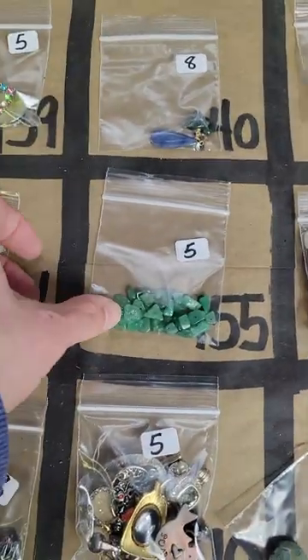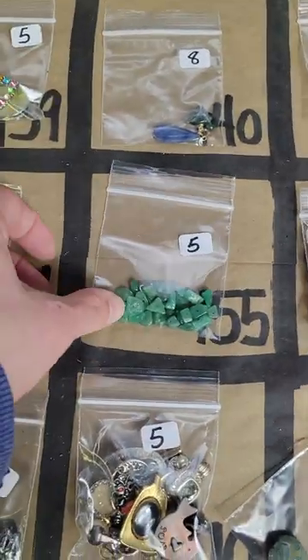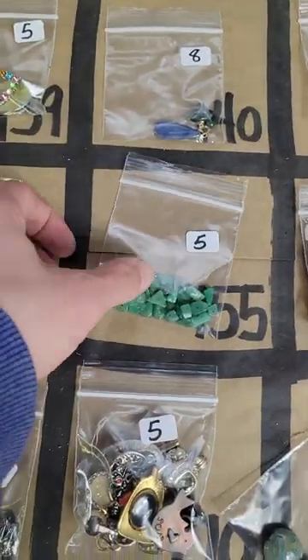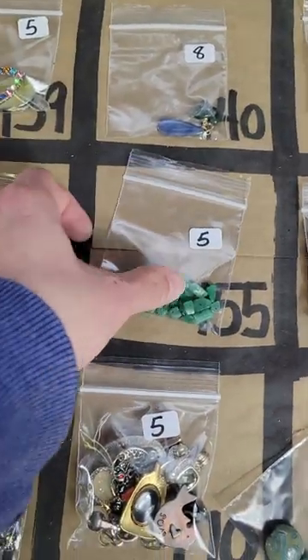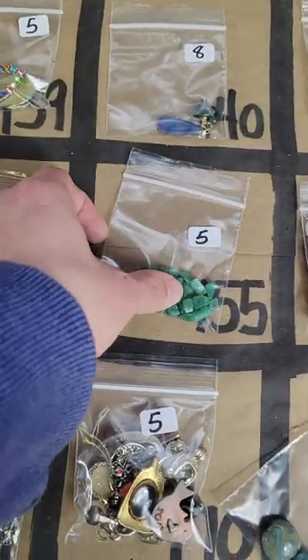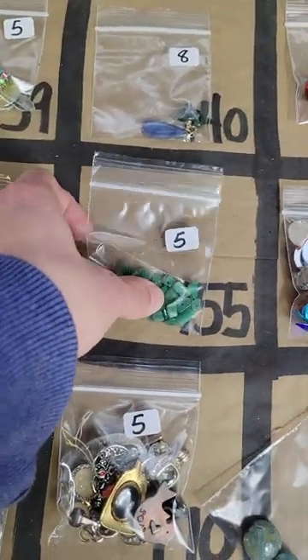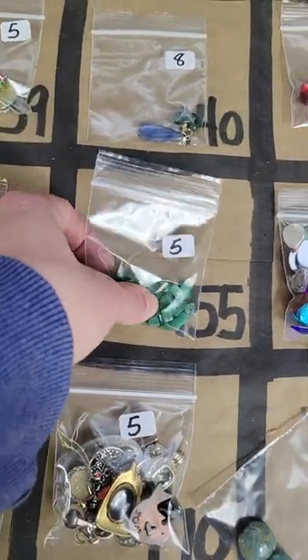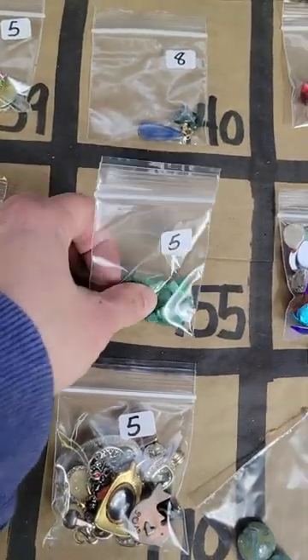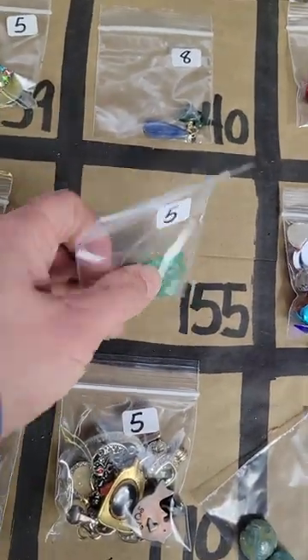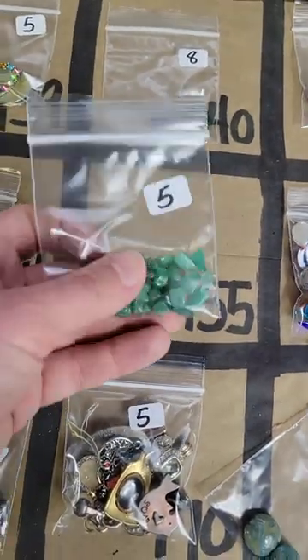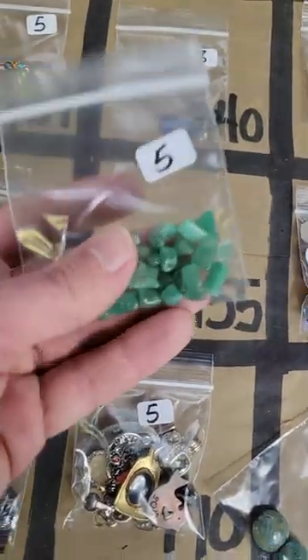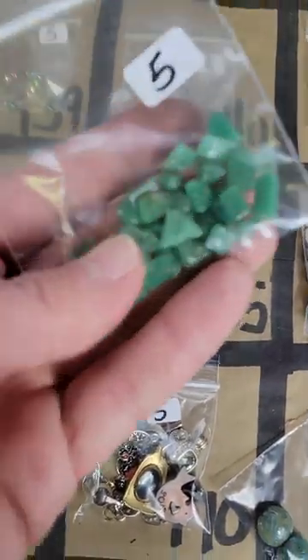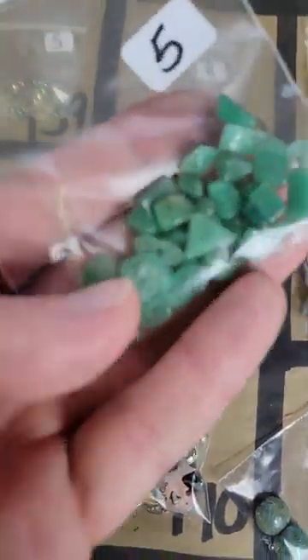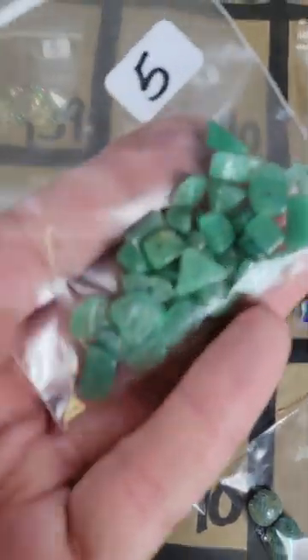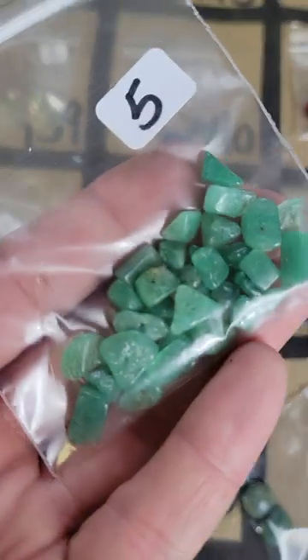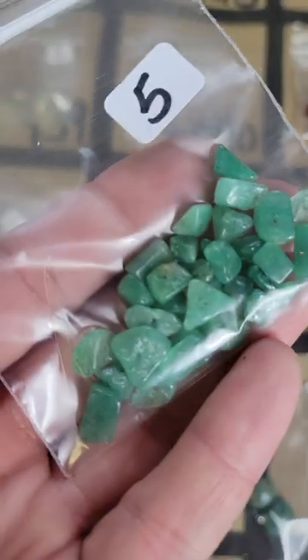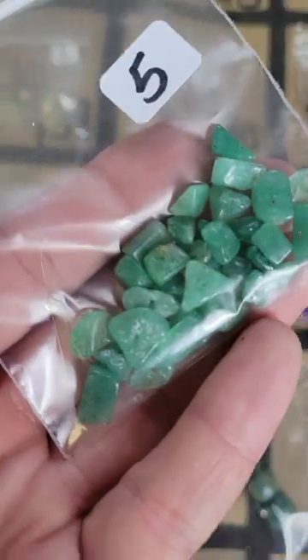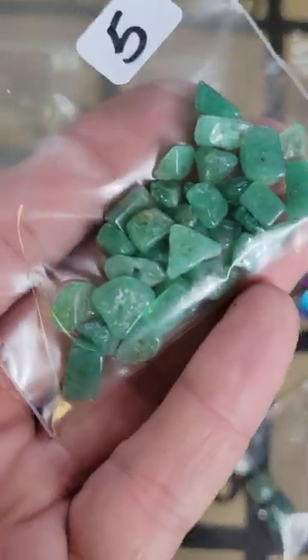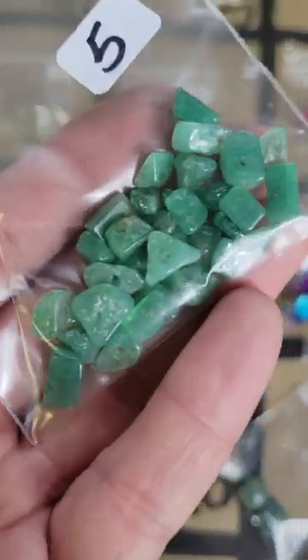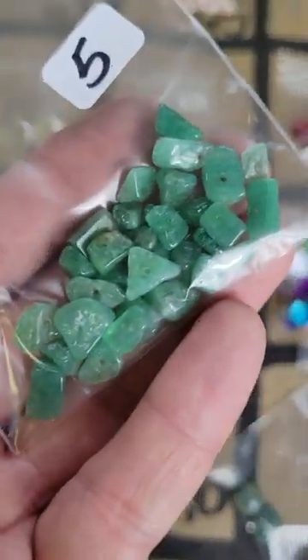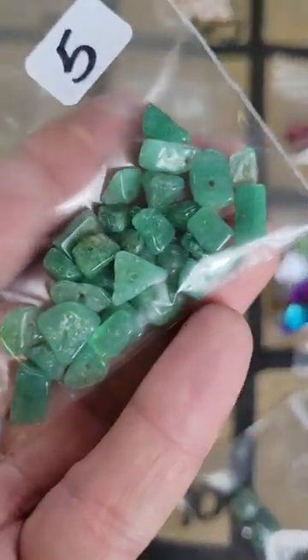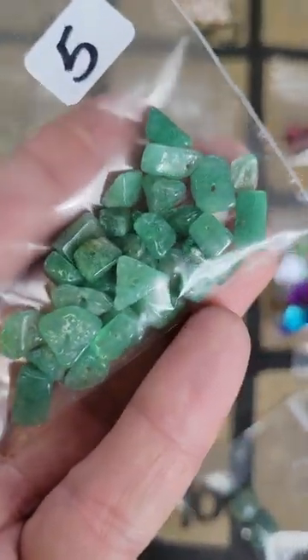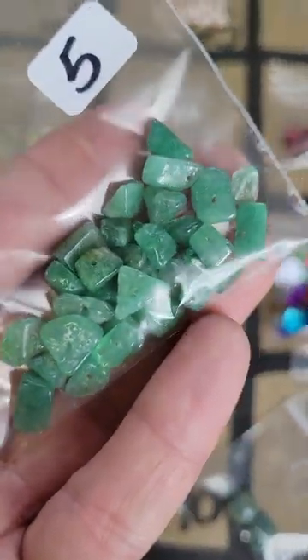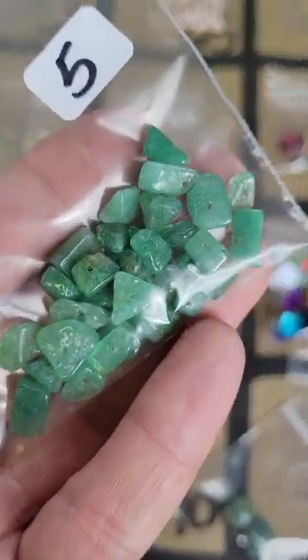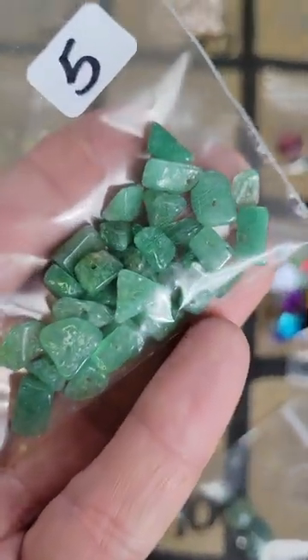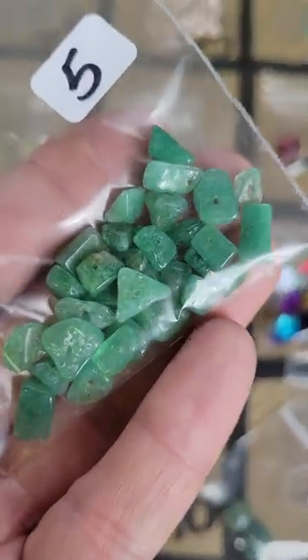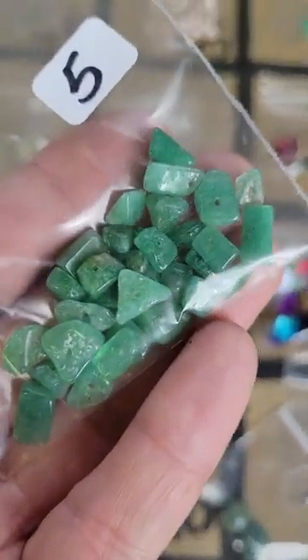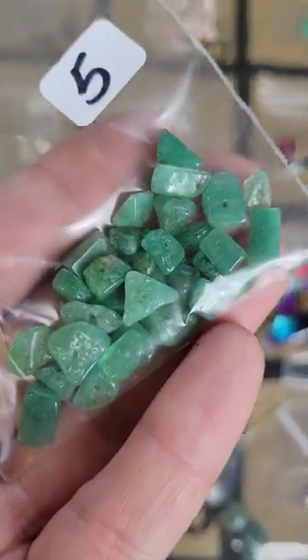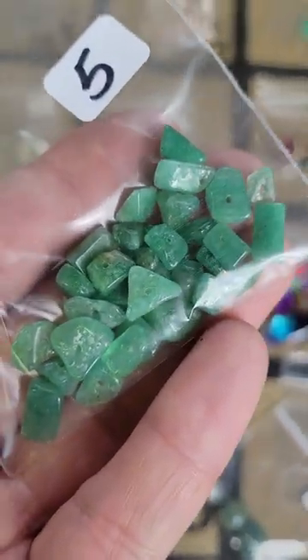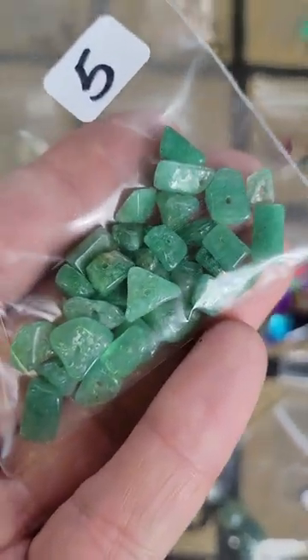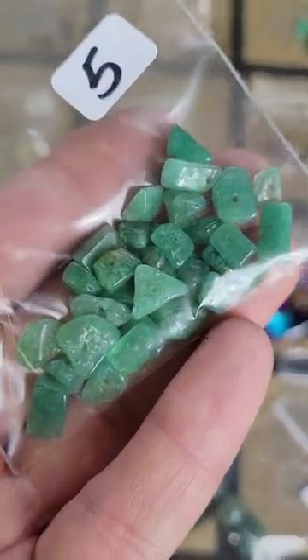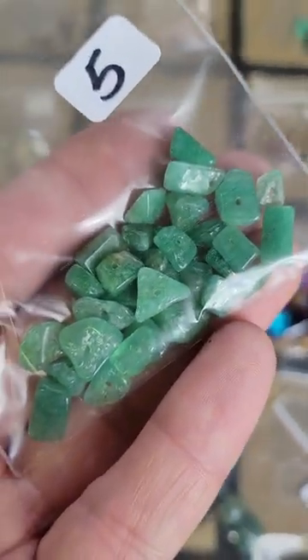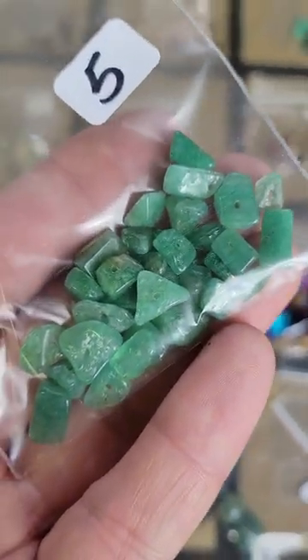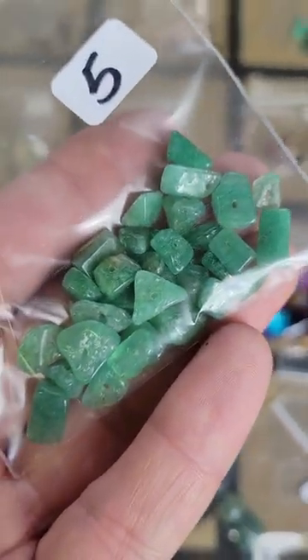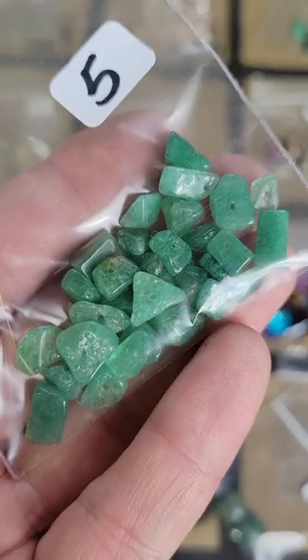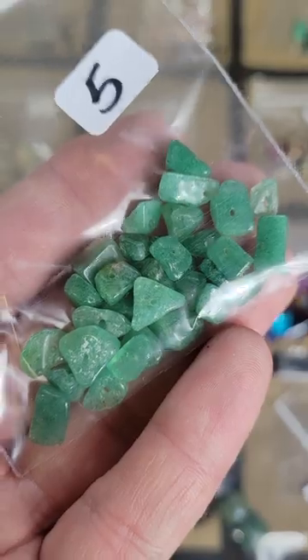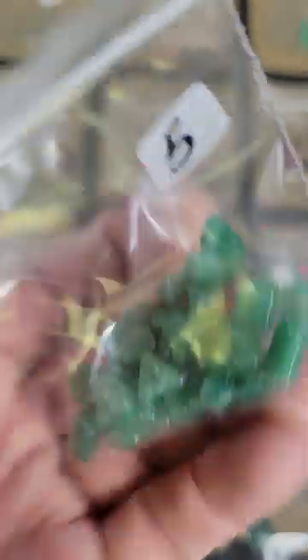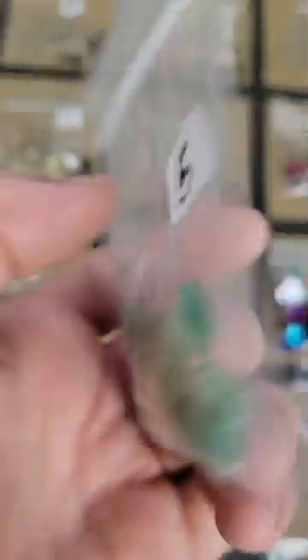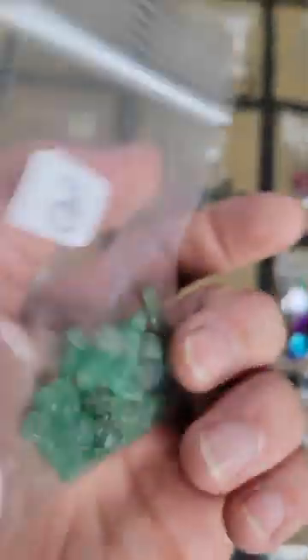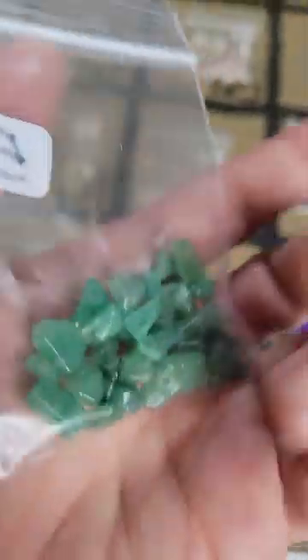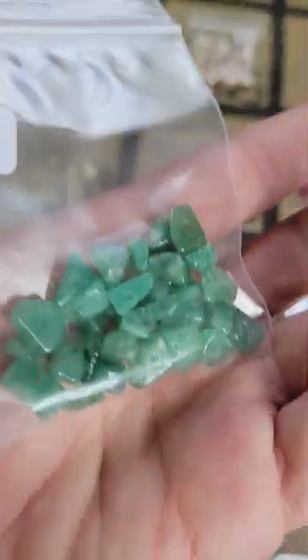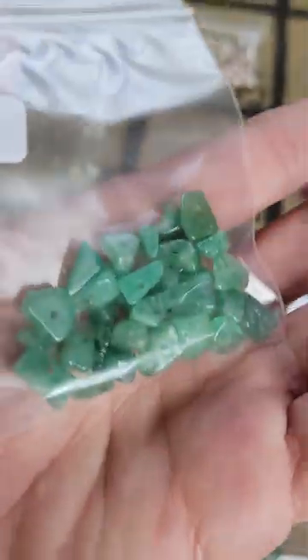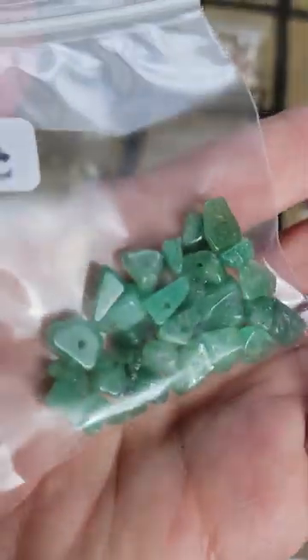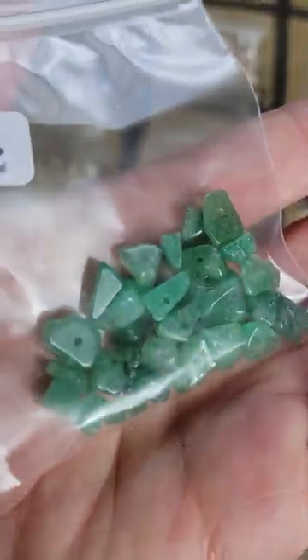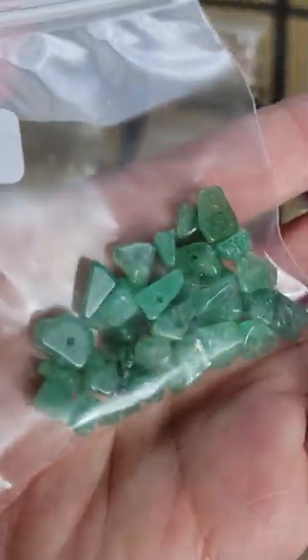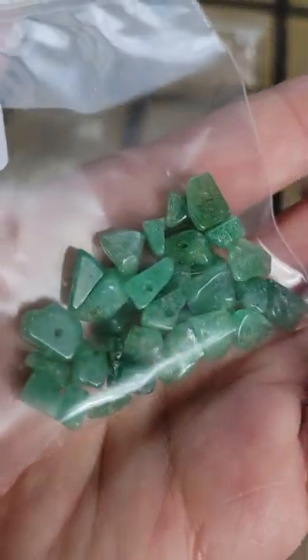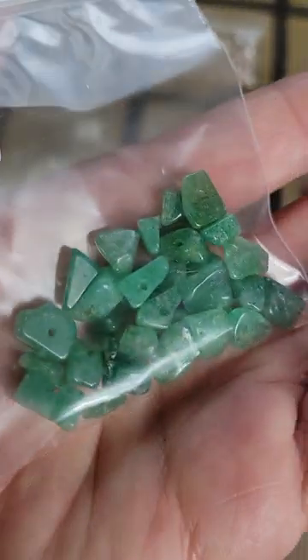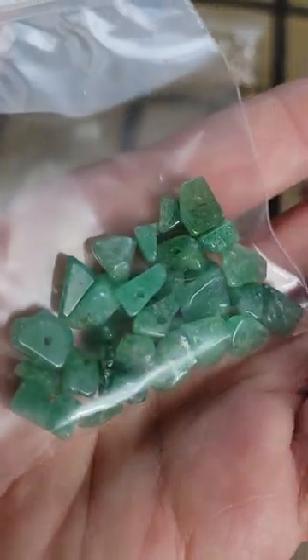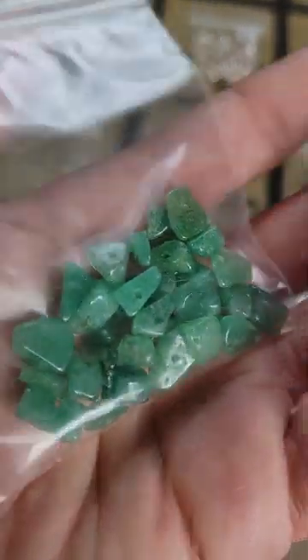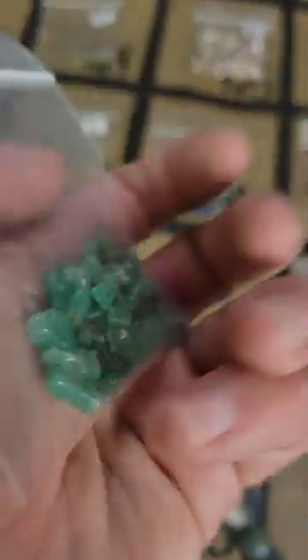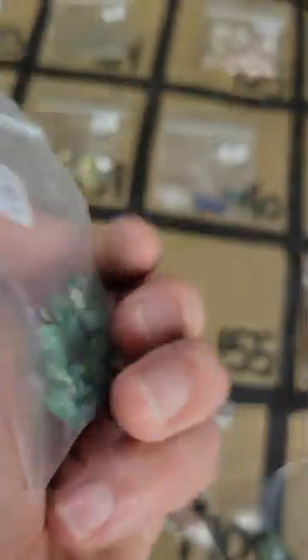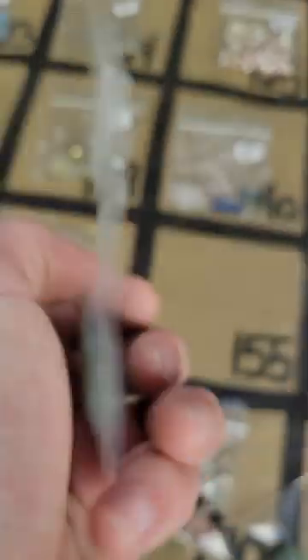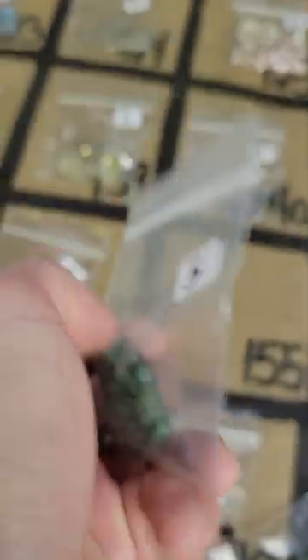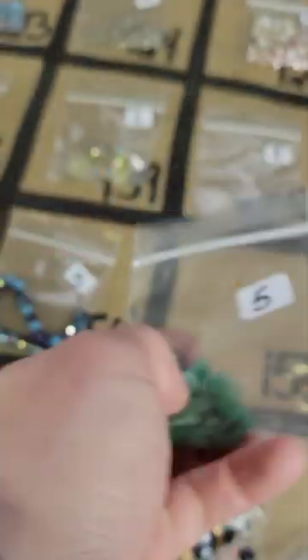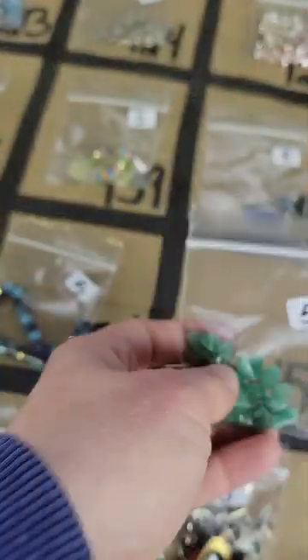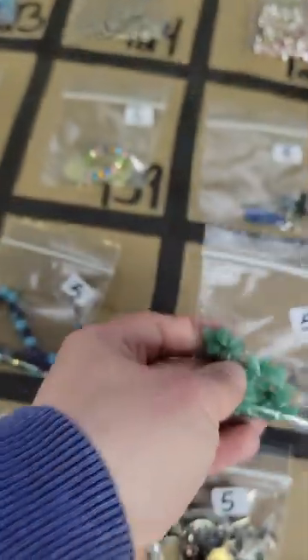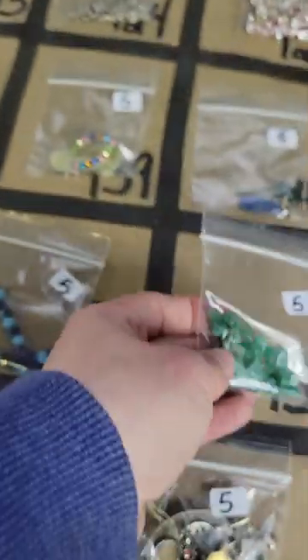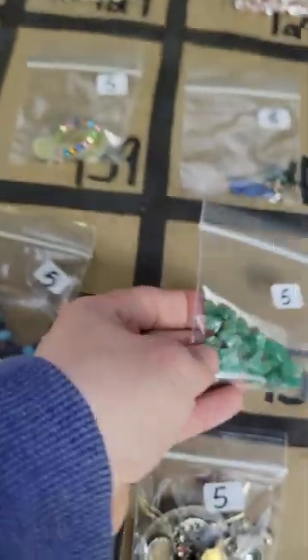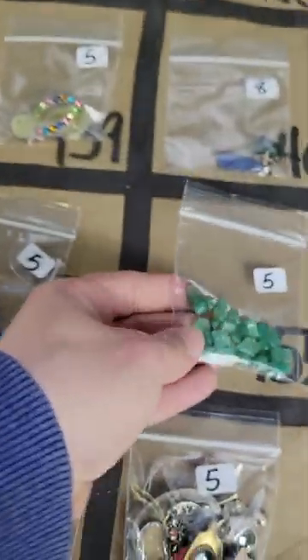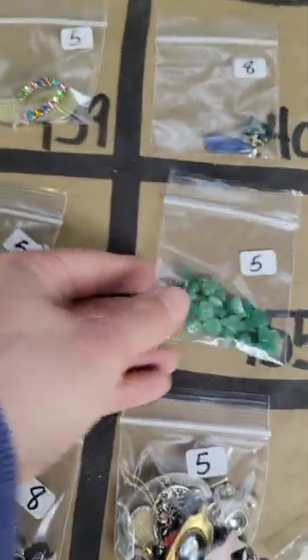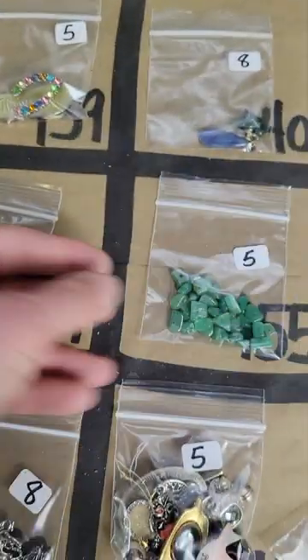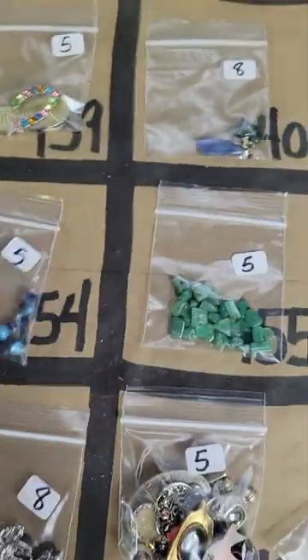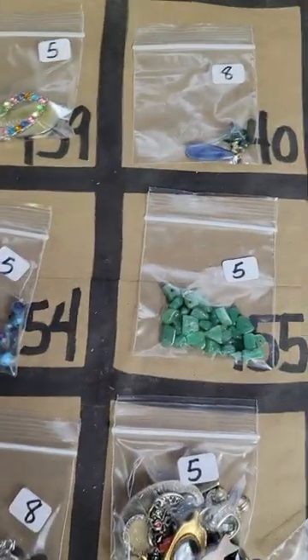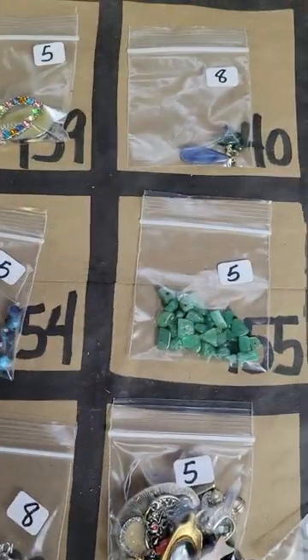Number 155: these are green aventurine and these are five dollars.